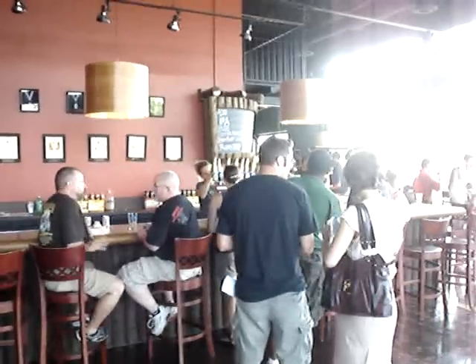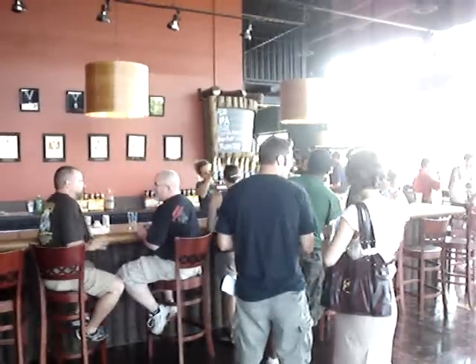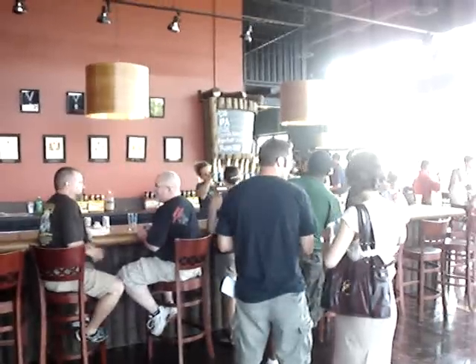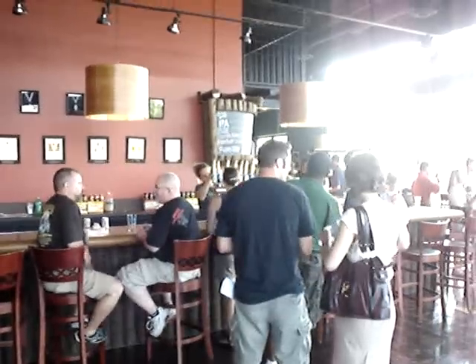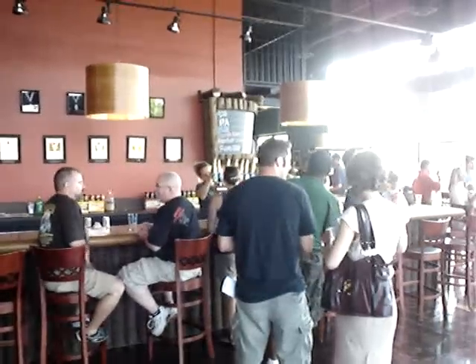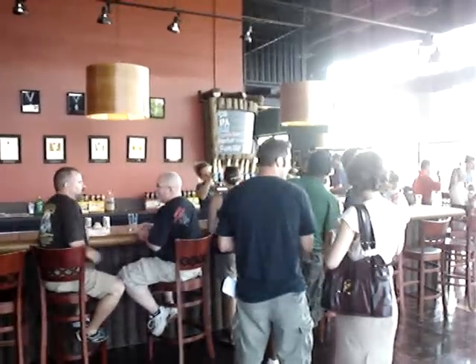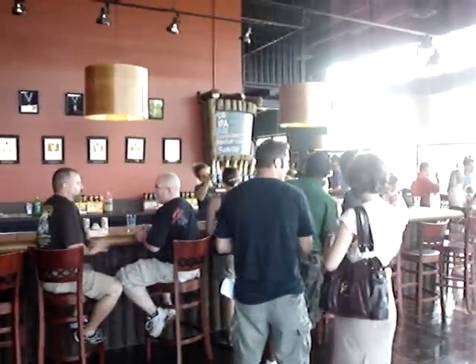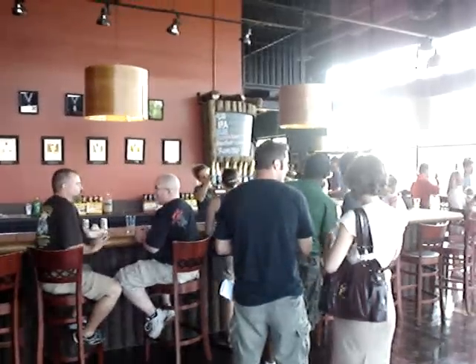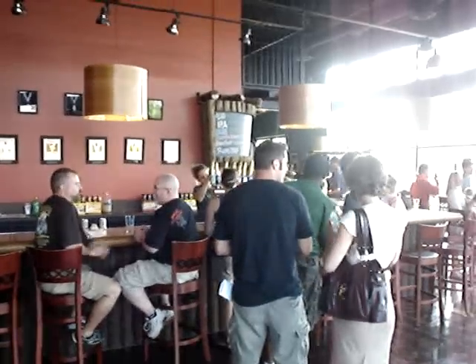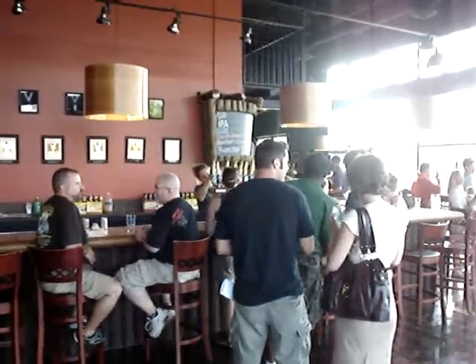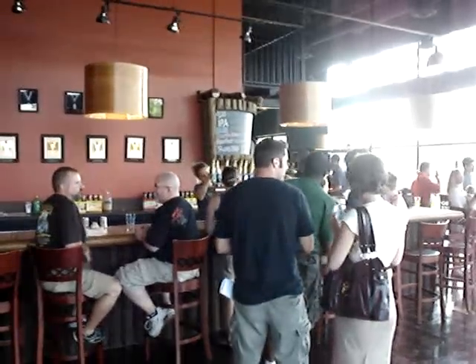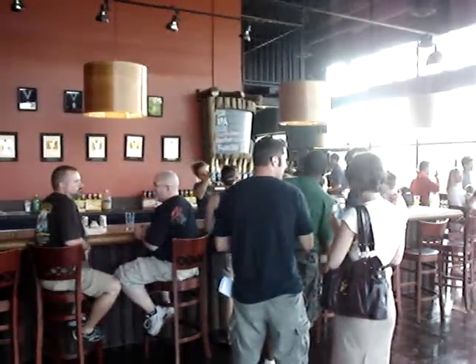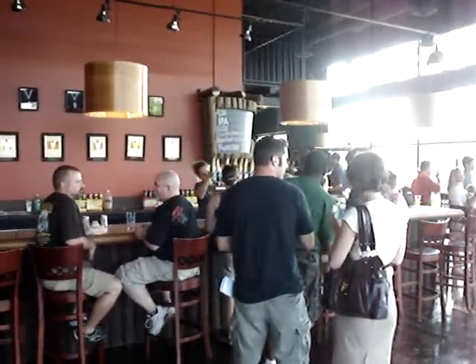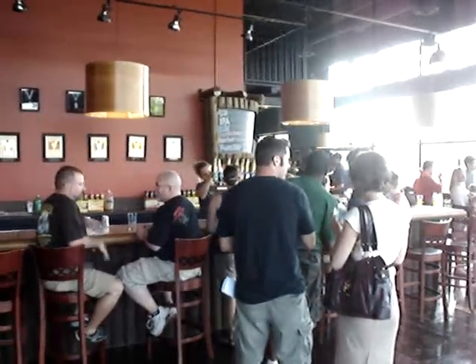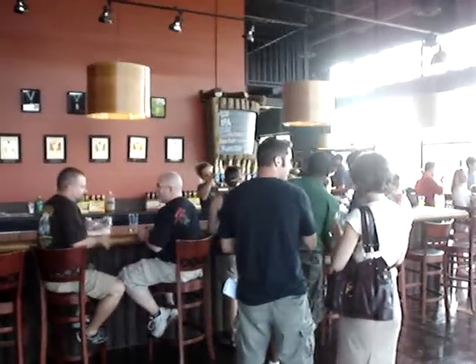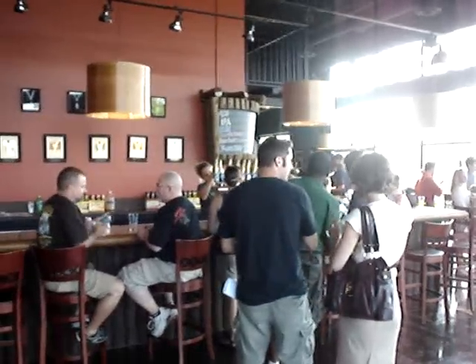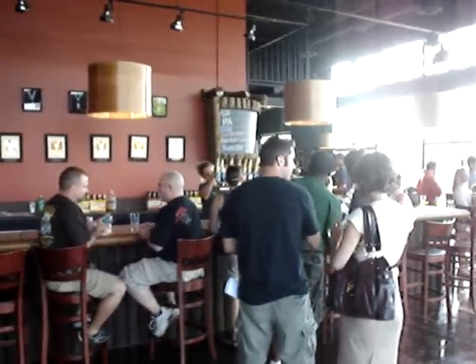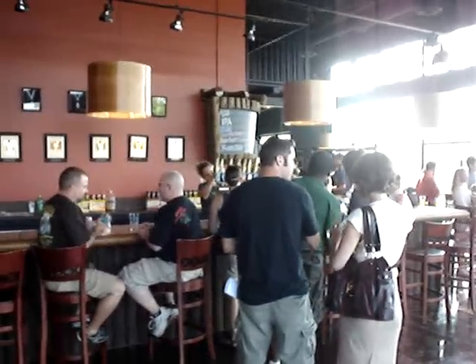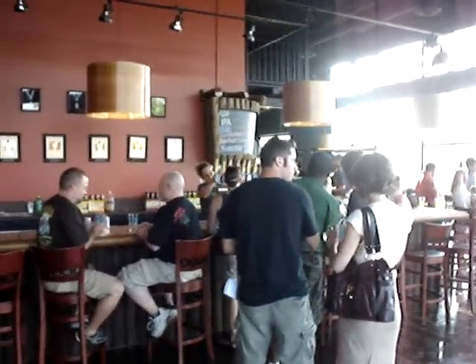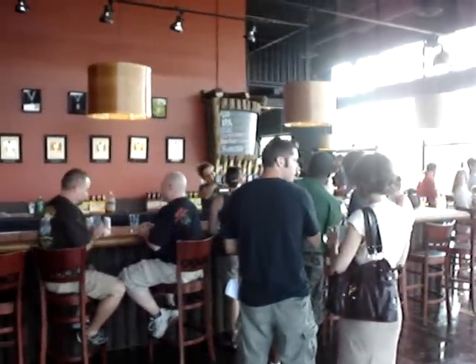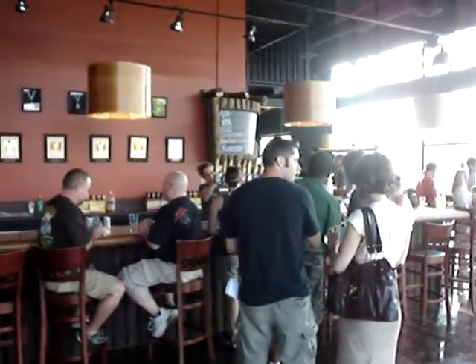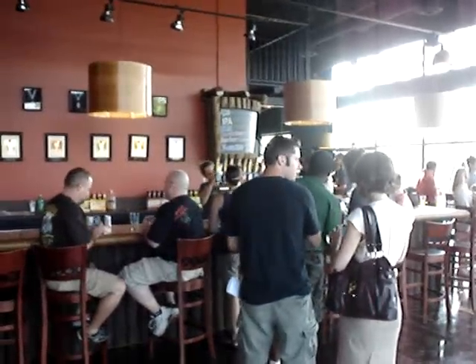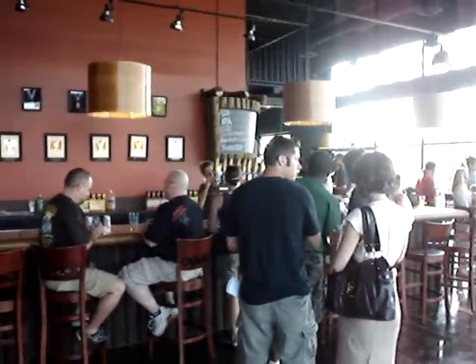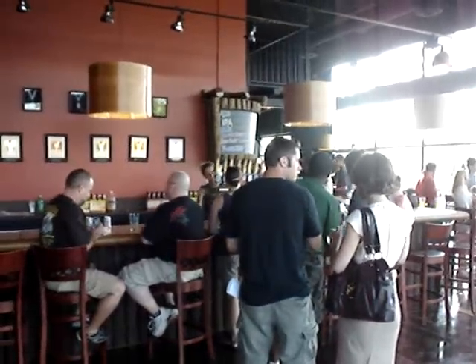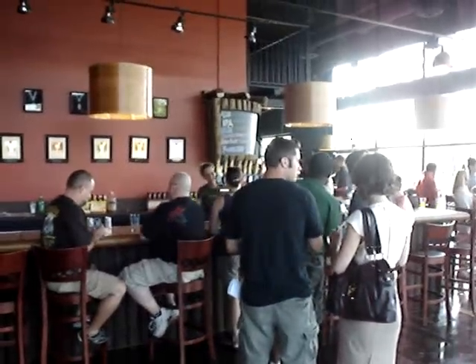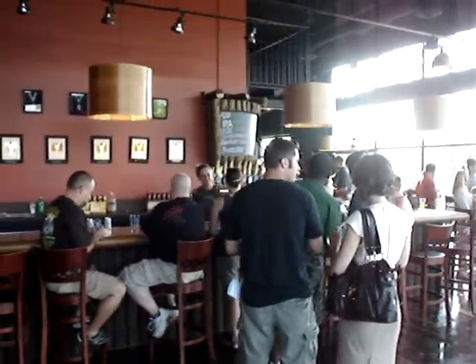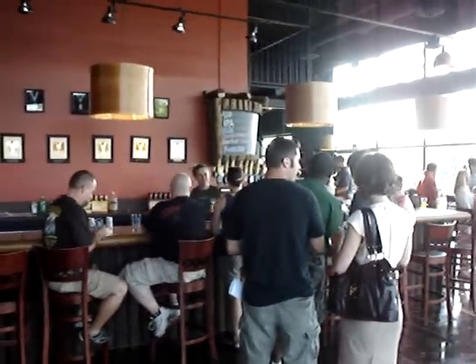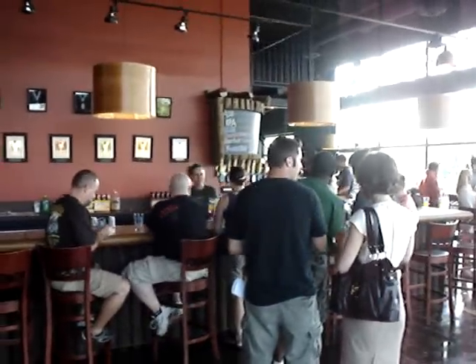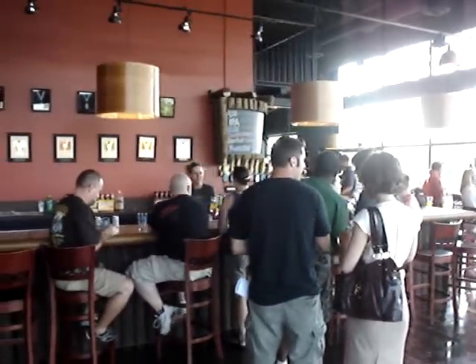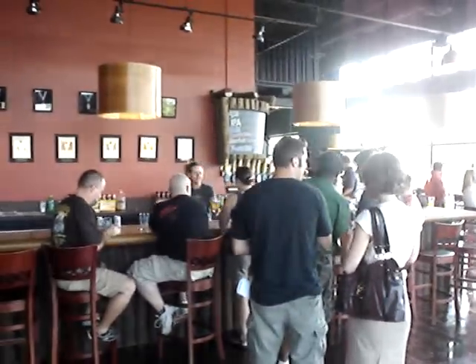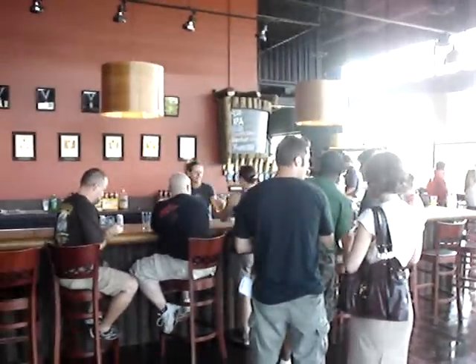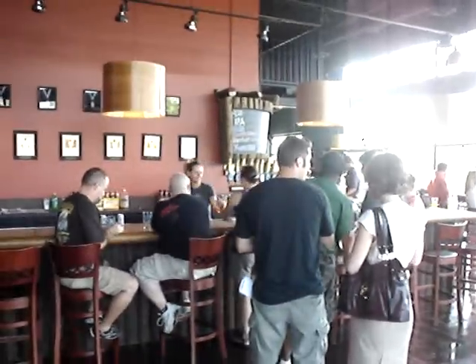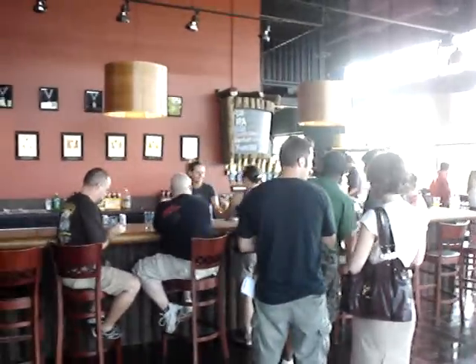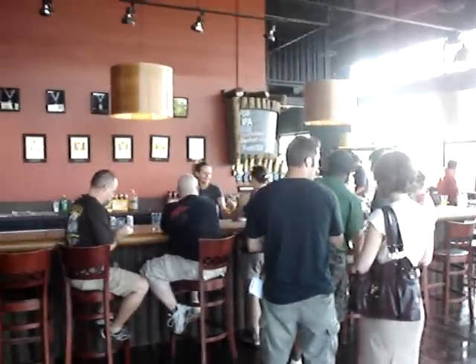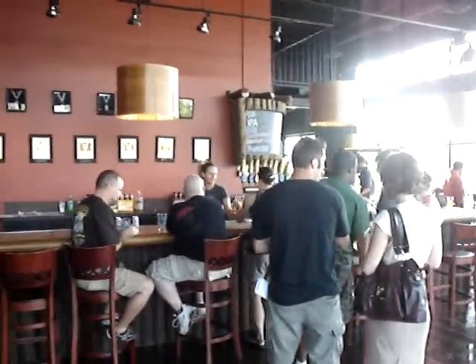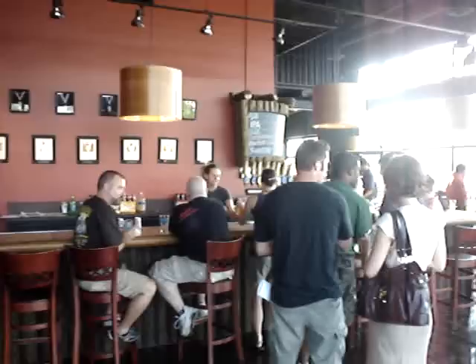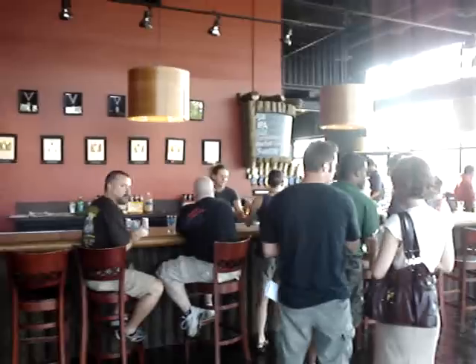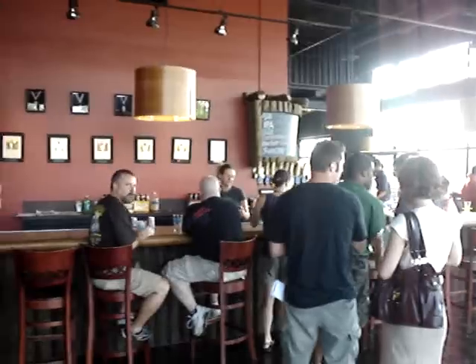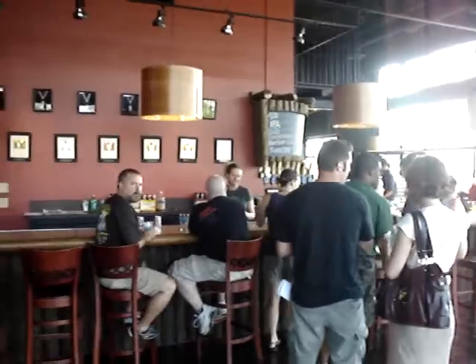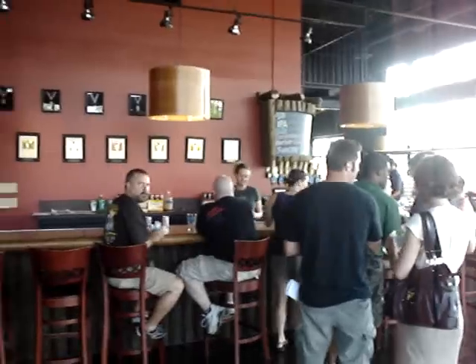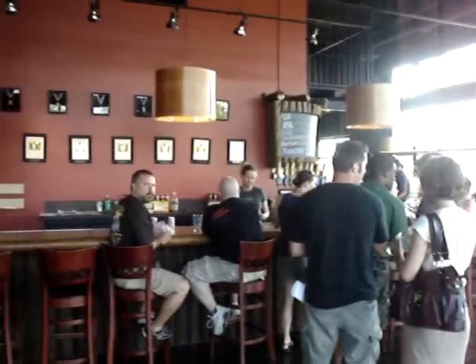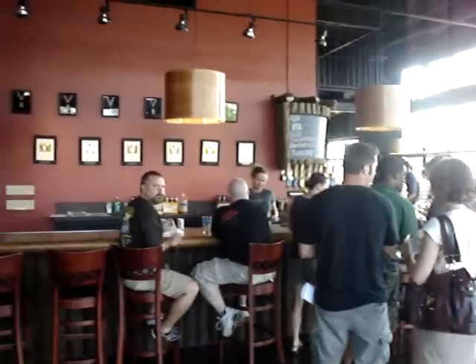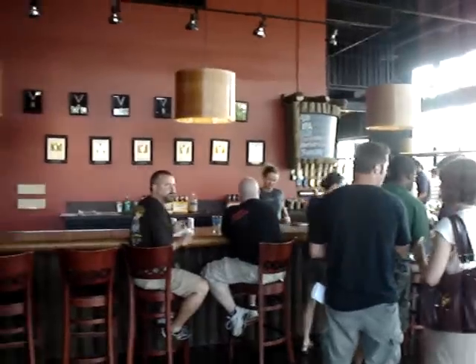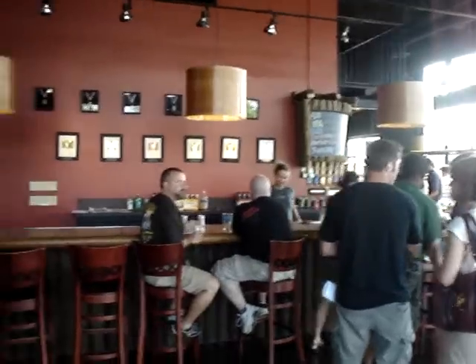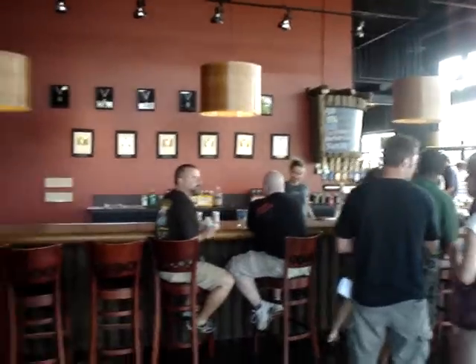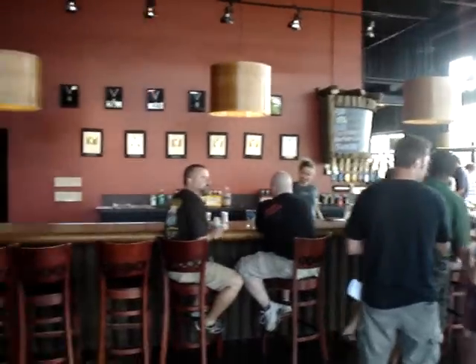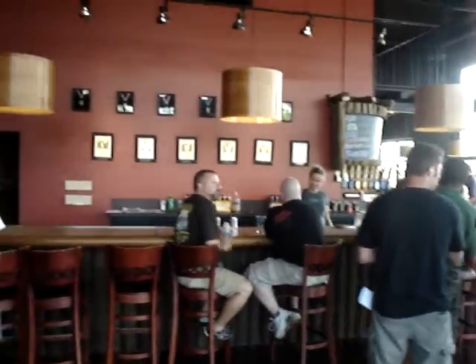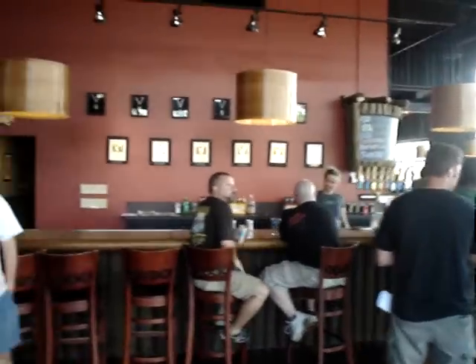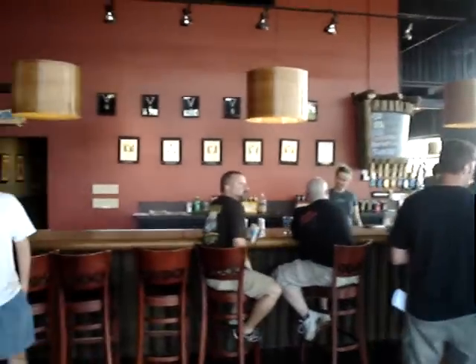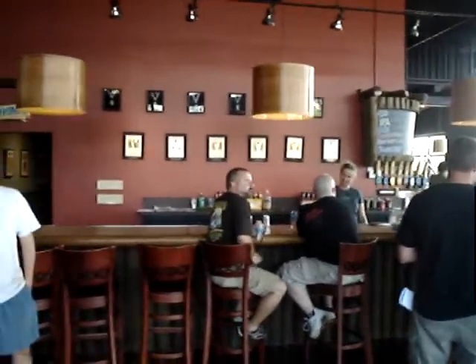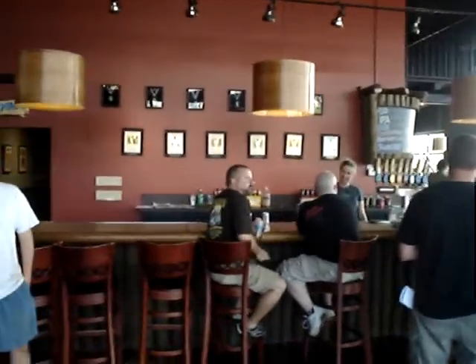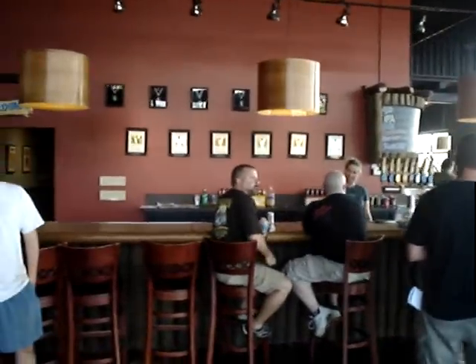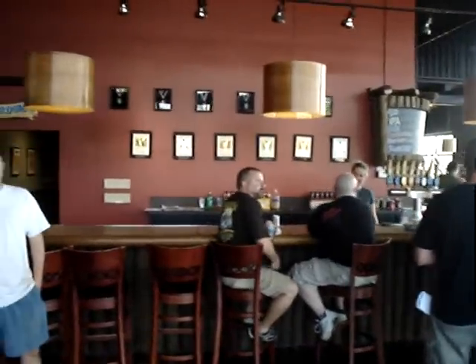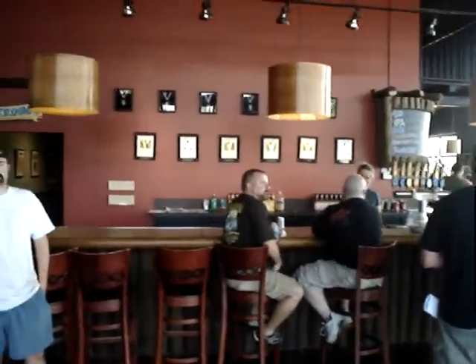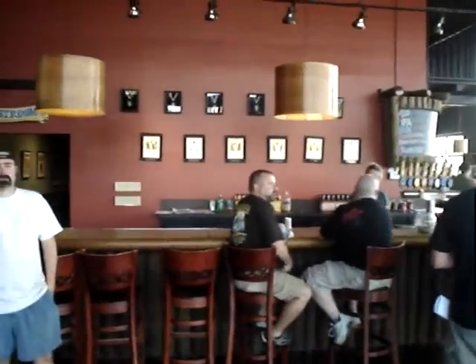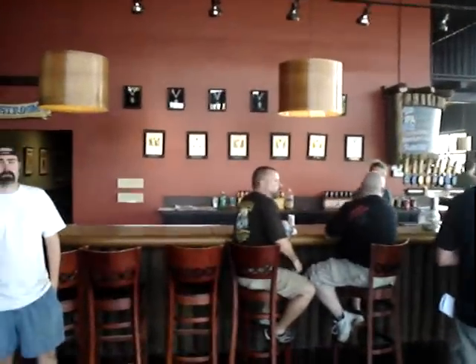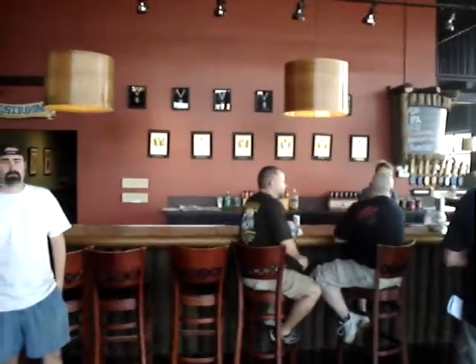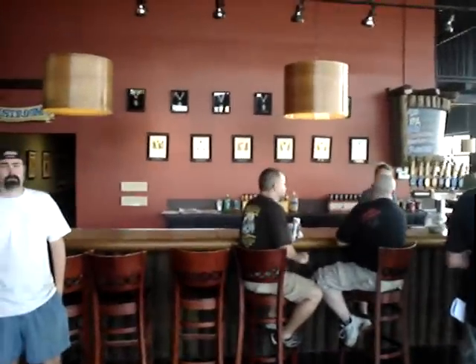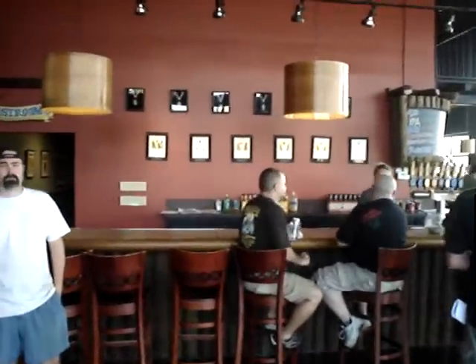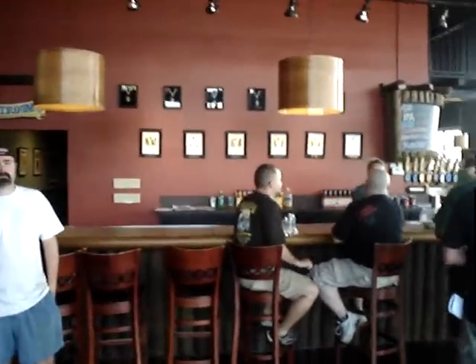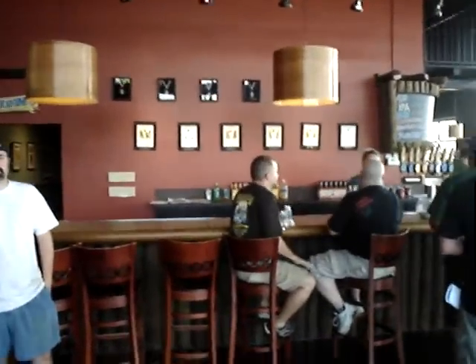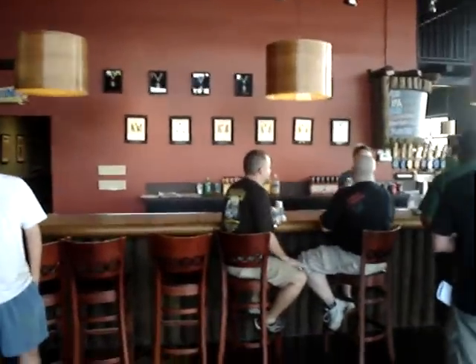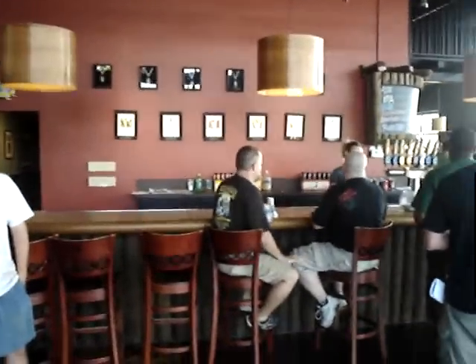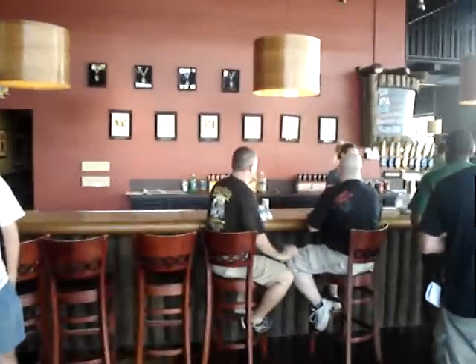Alright, we're here at Sweetwater Brewing Company in Atlanta, Georgia. Here's the tasting room — it's a beautiful place. Come take a tour.